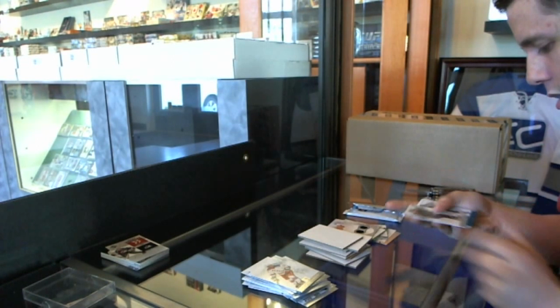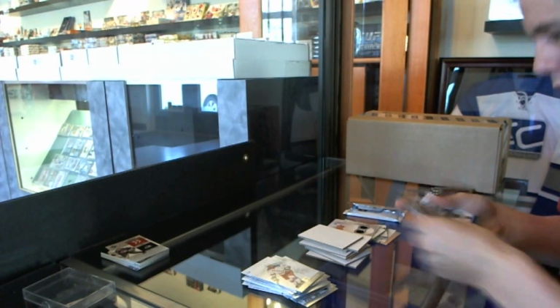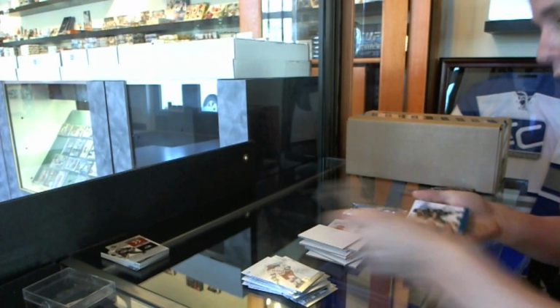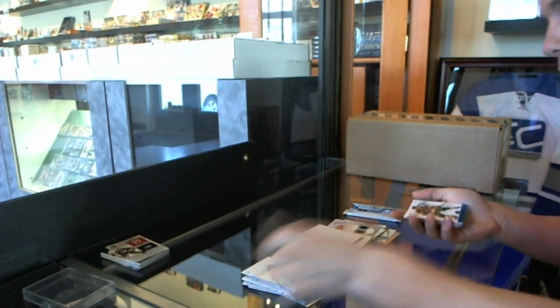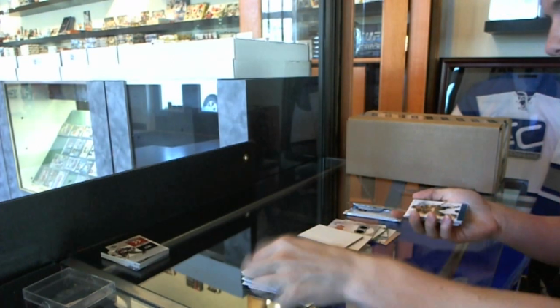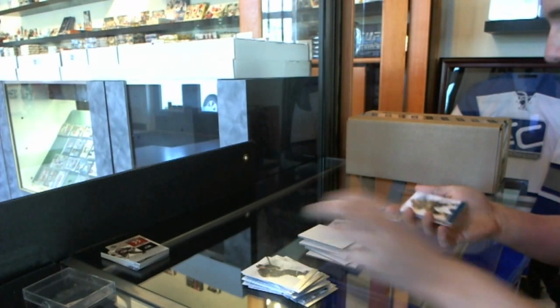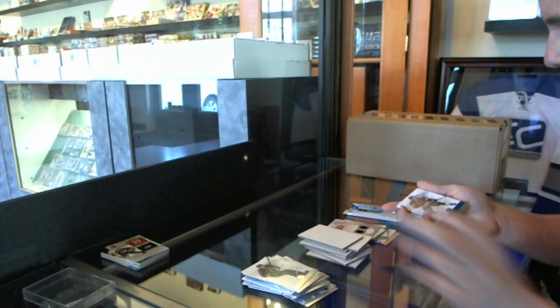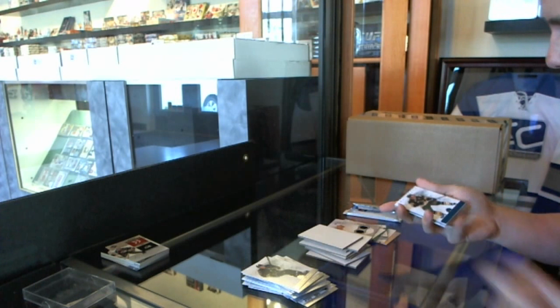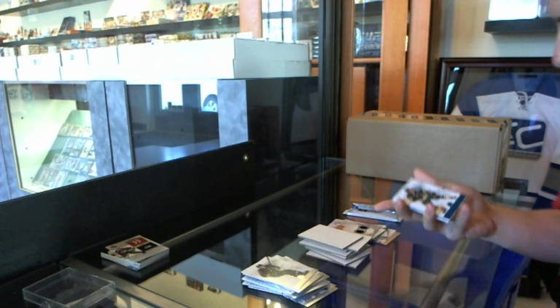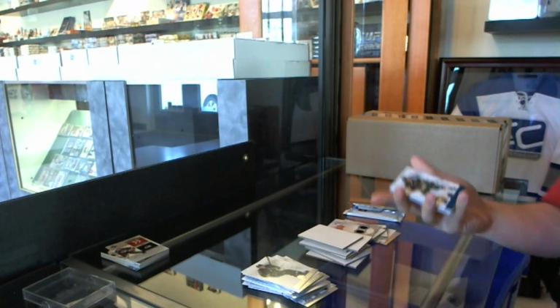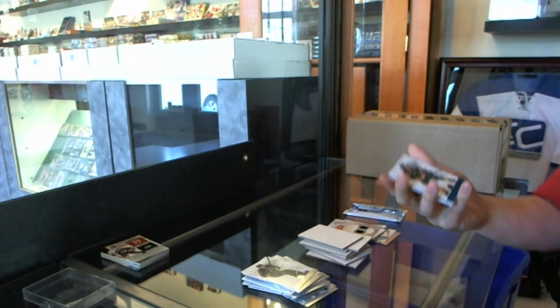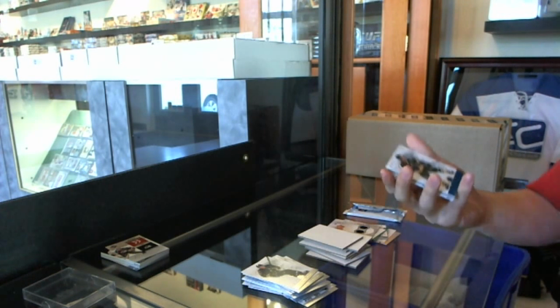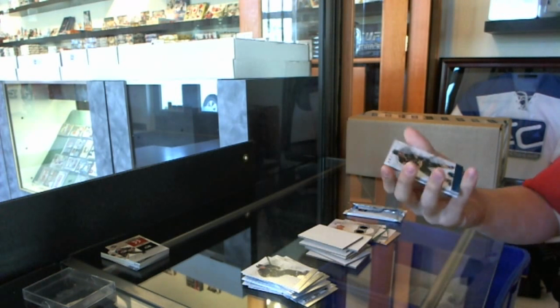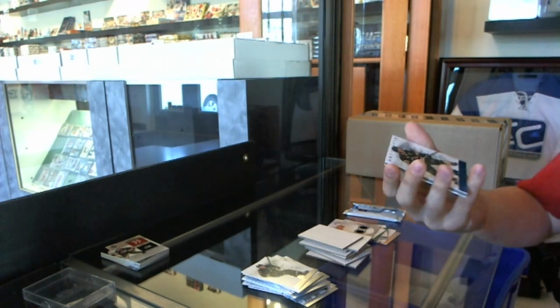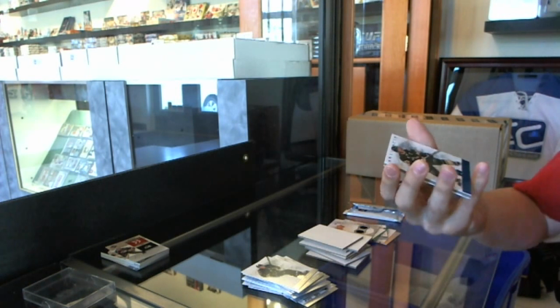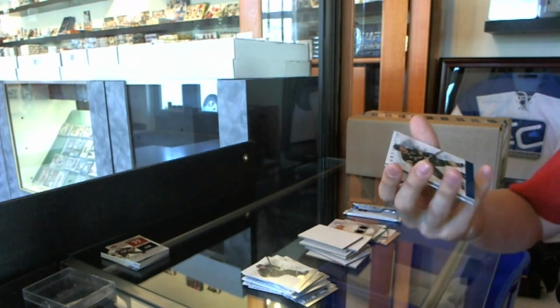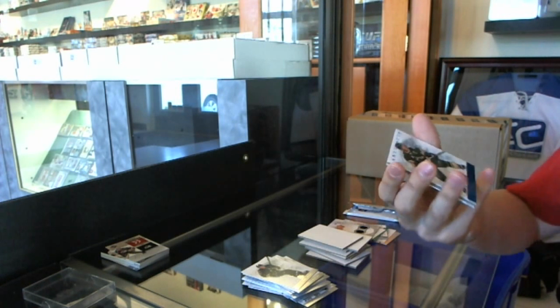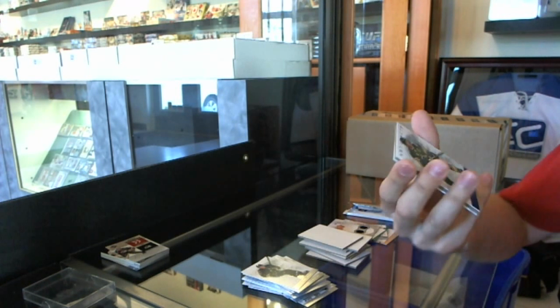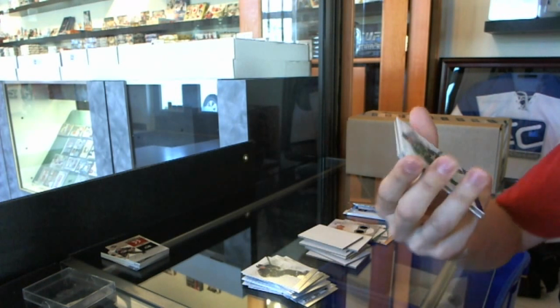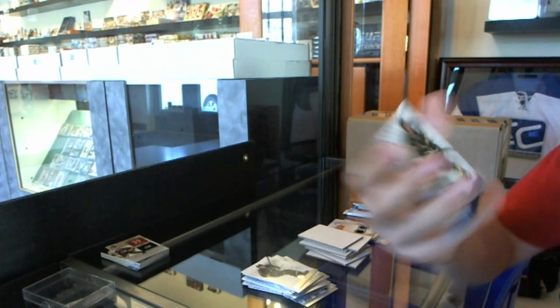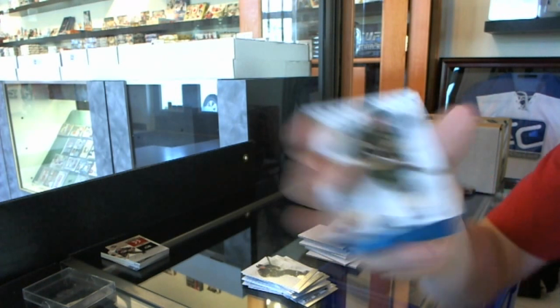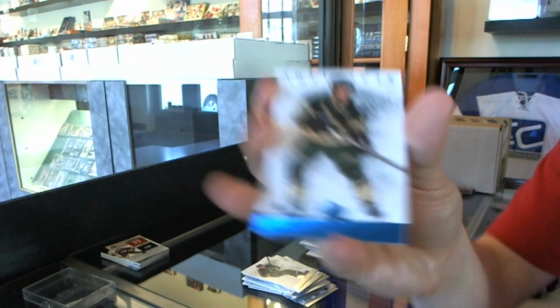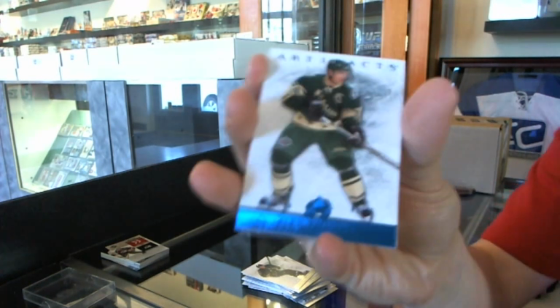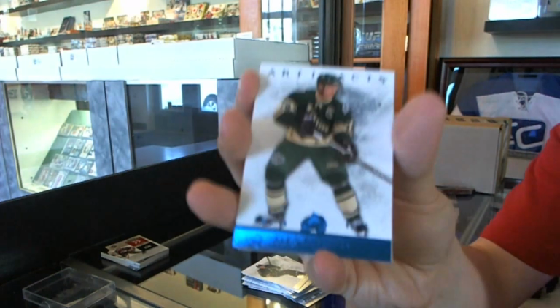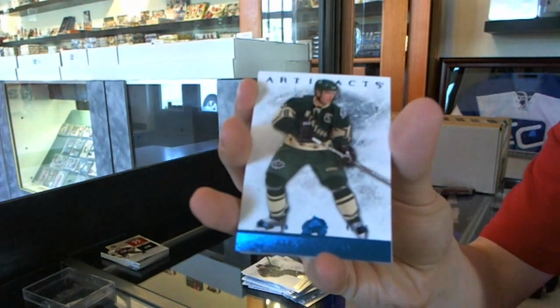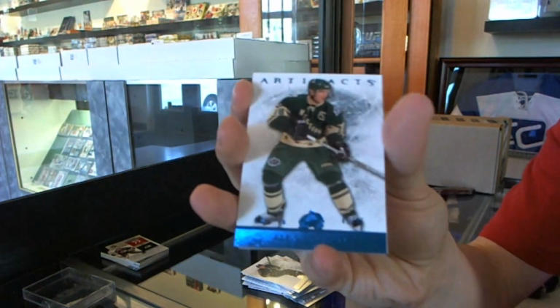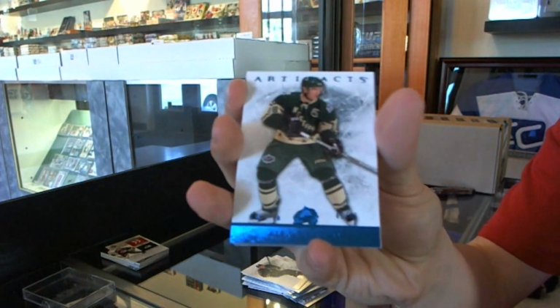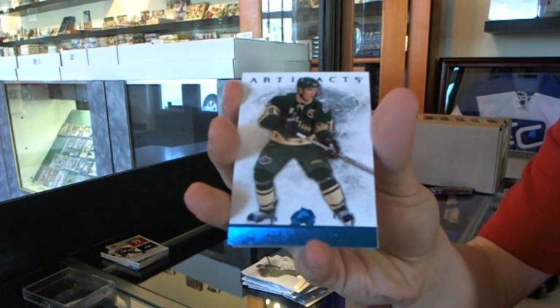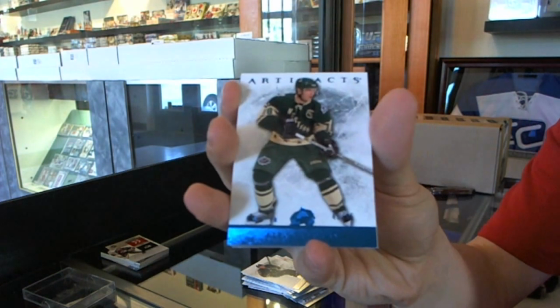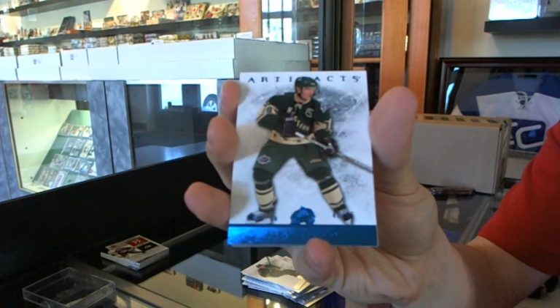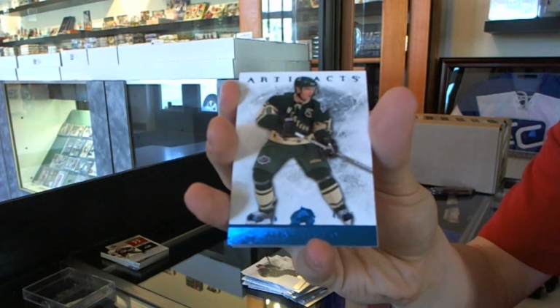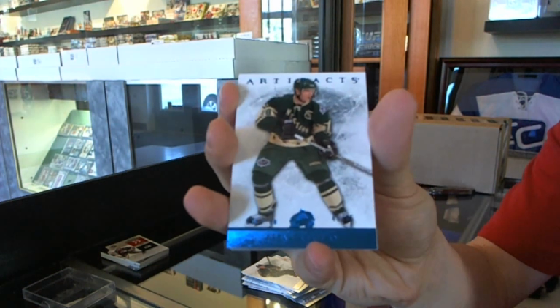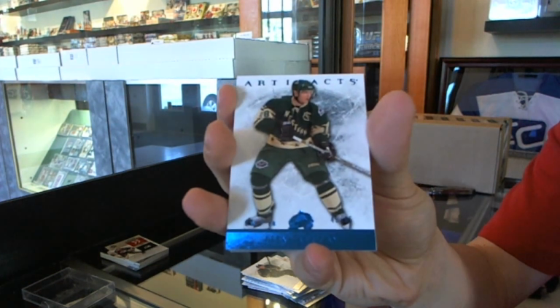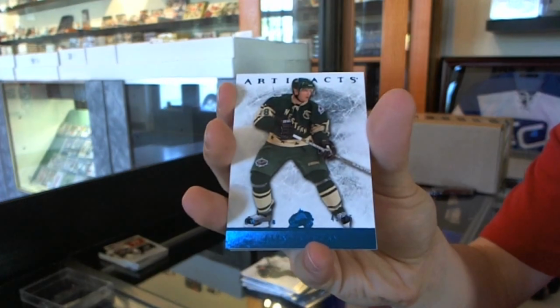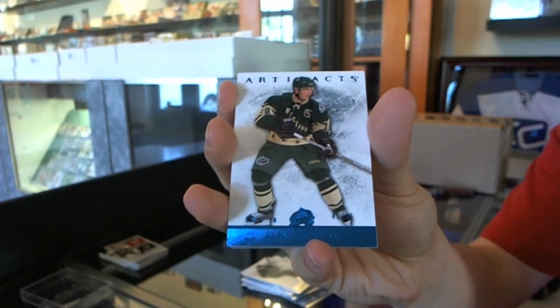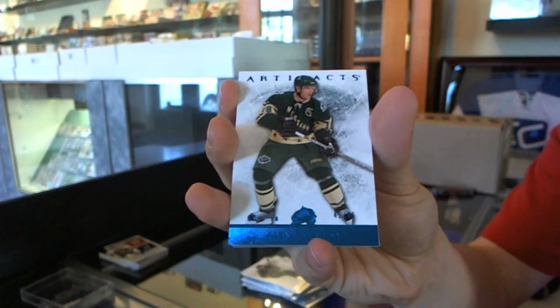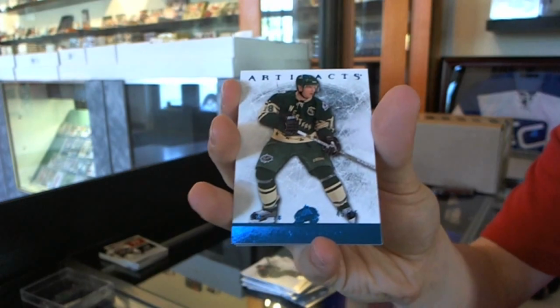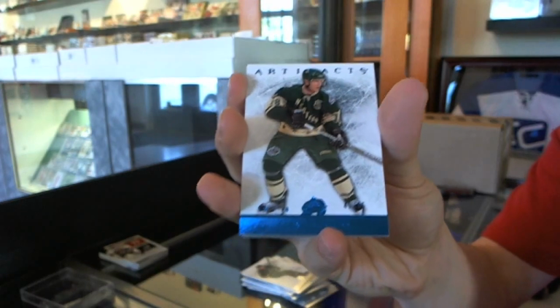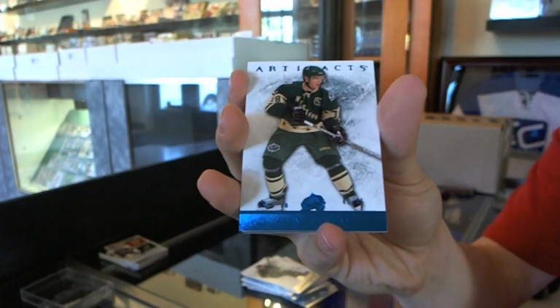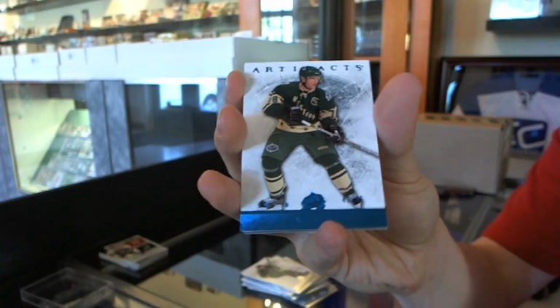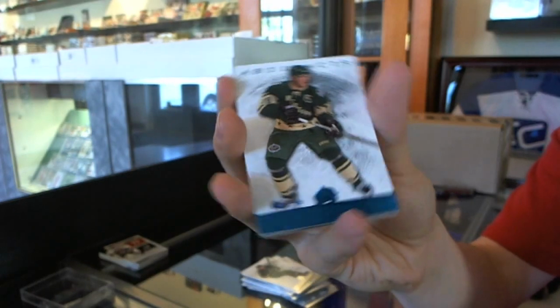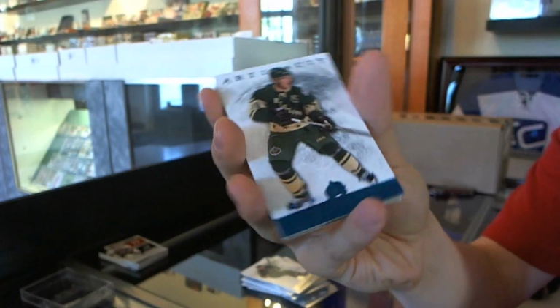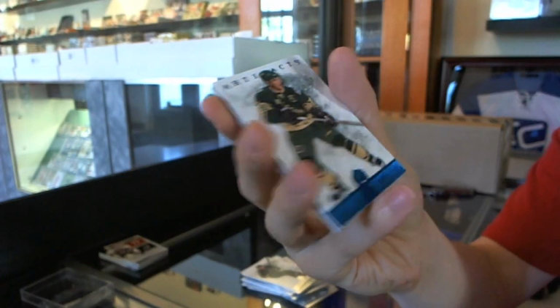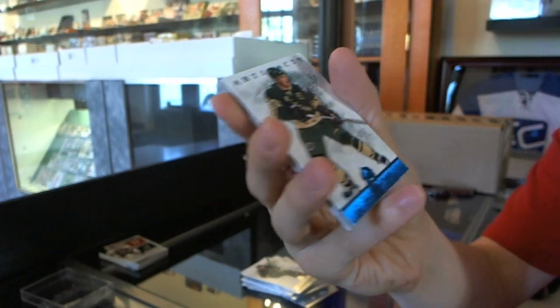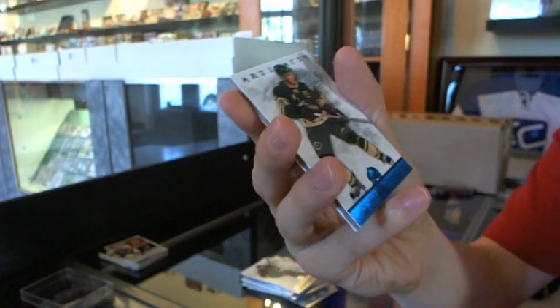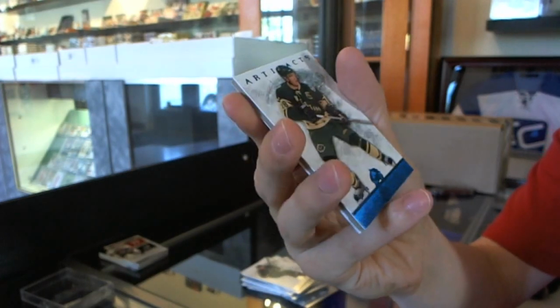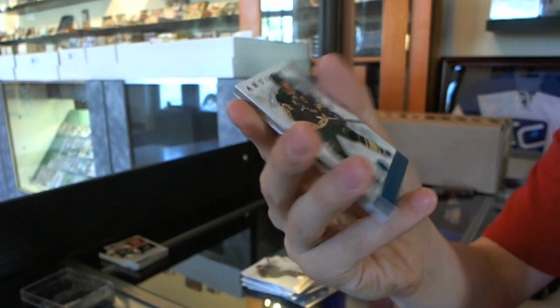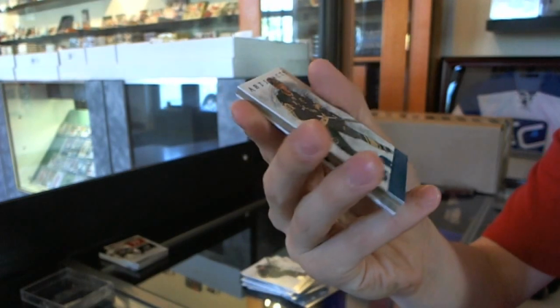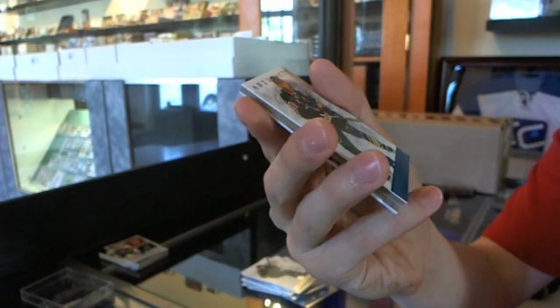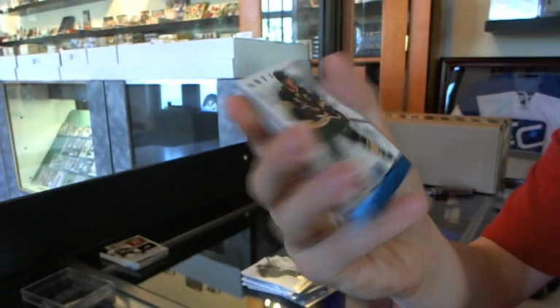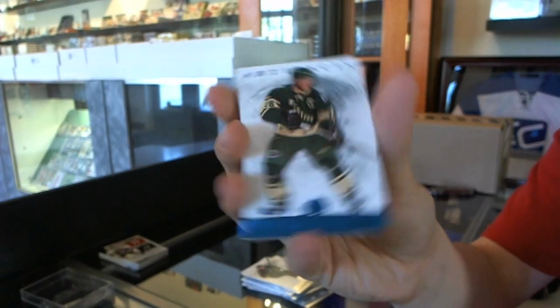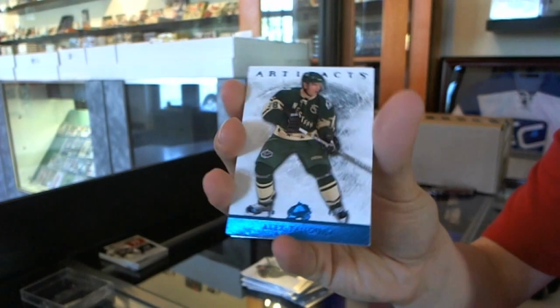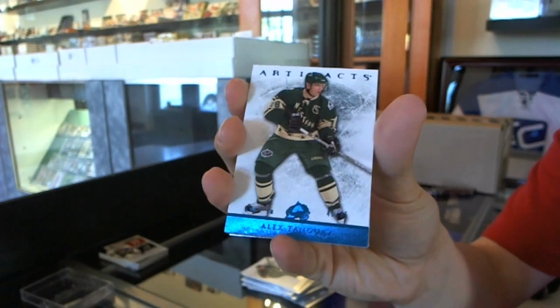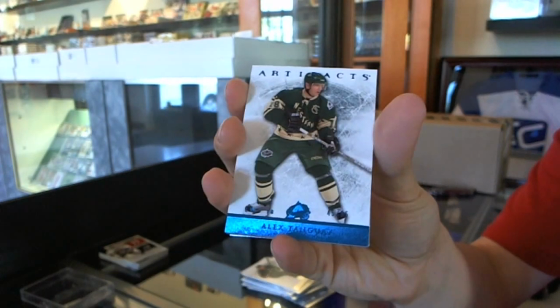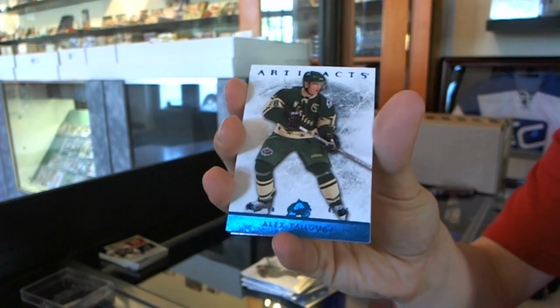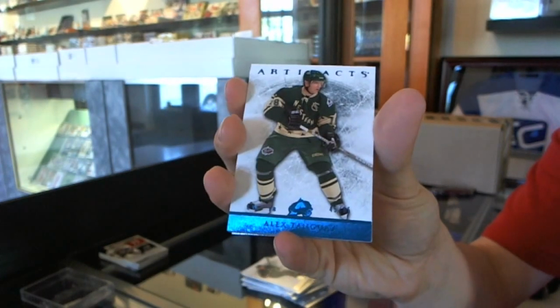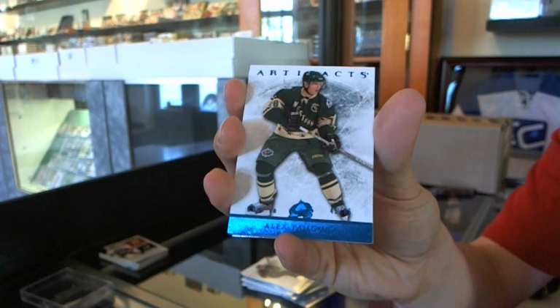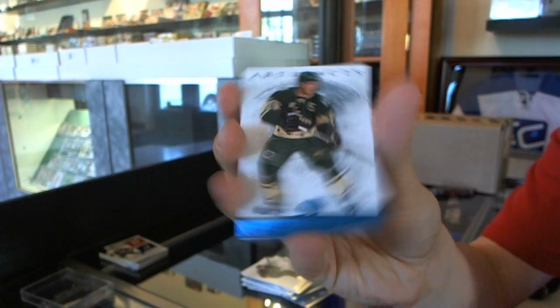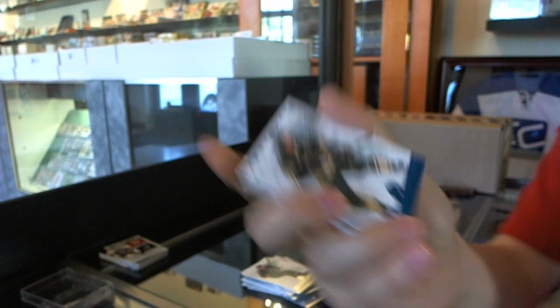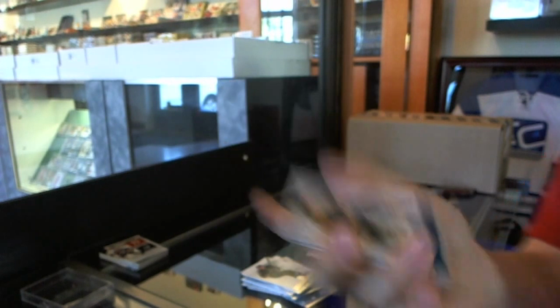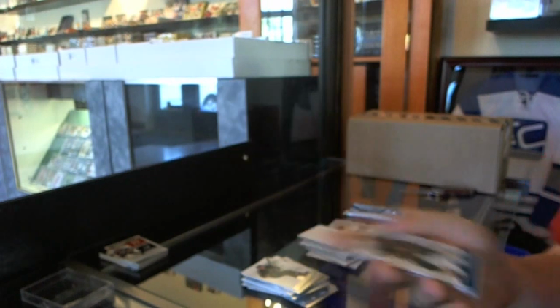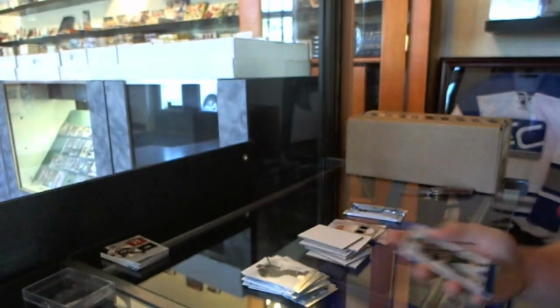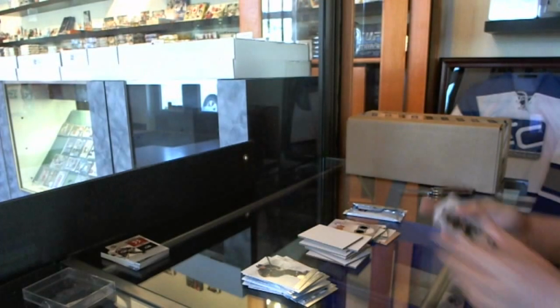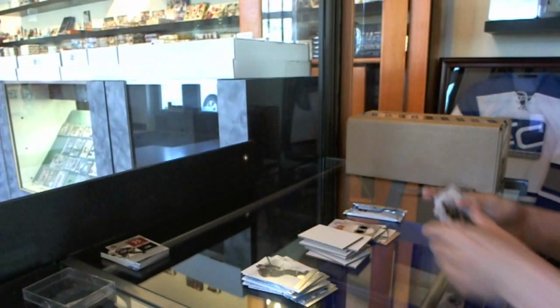We've got a blue parallel, number to 85, Alex Tanging.